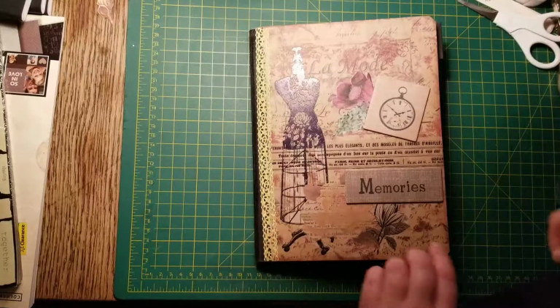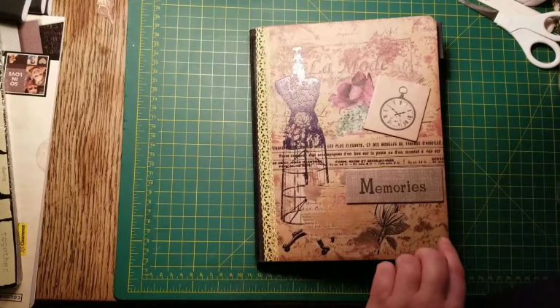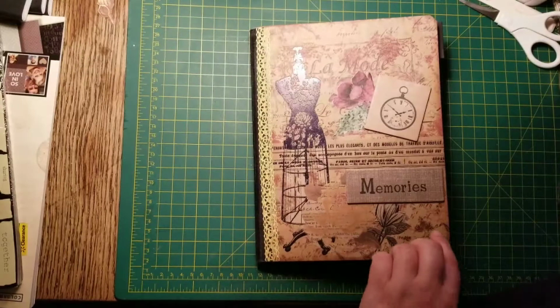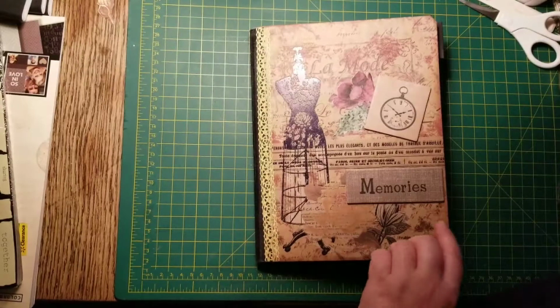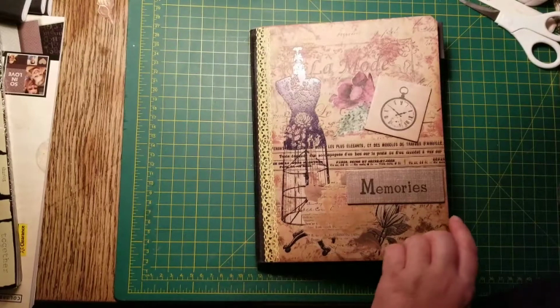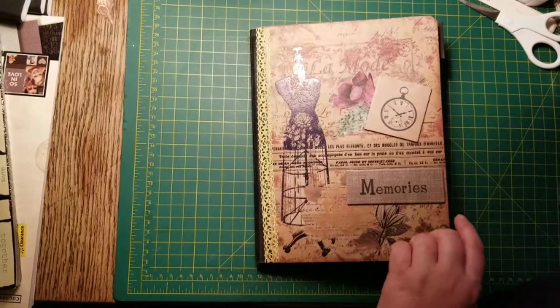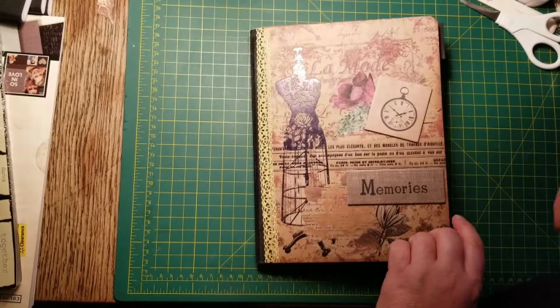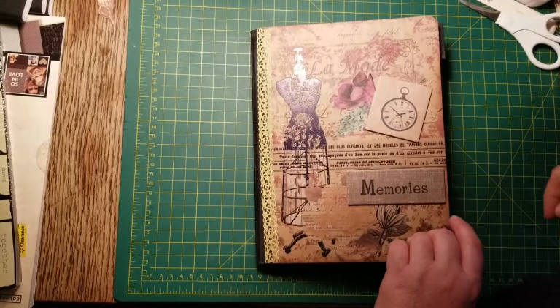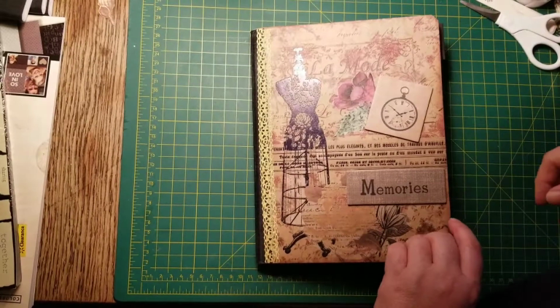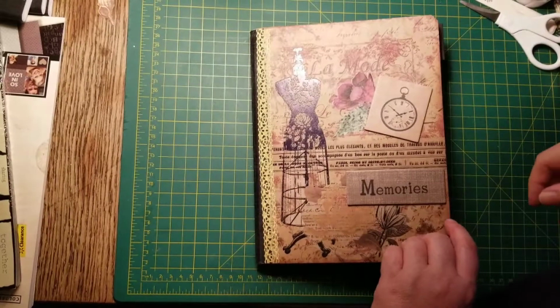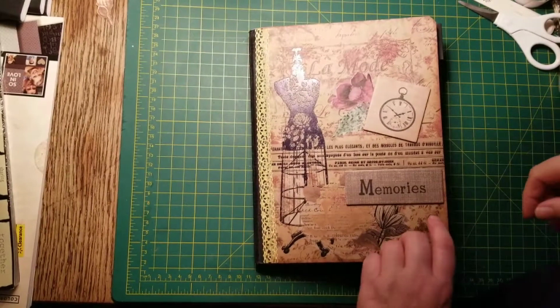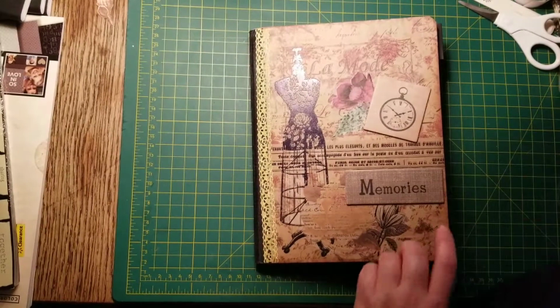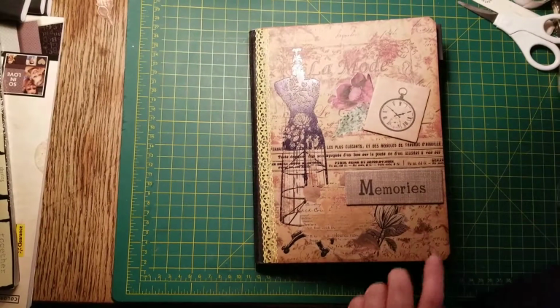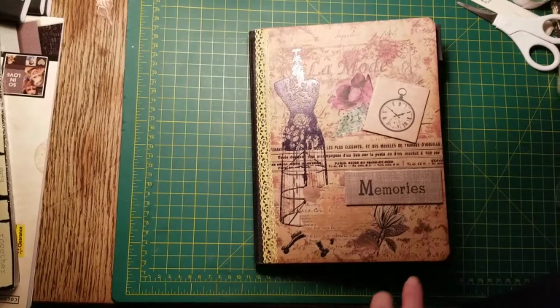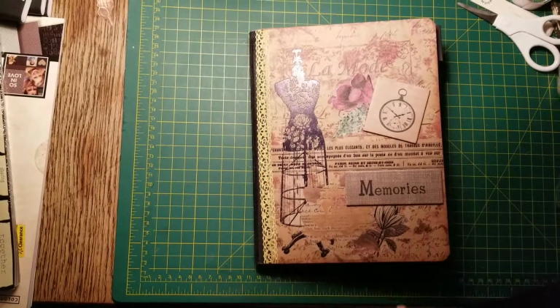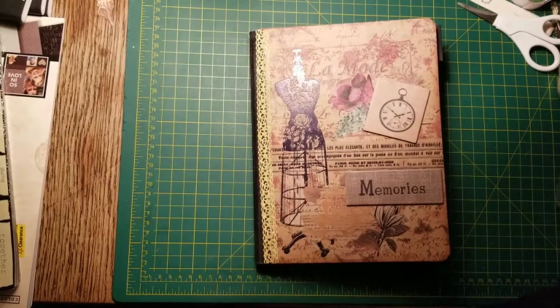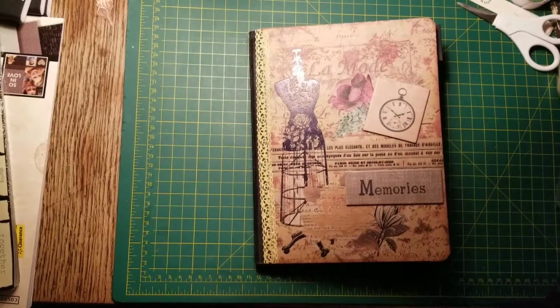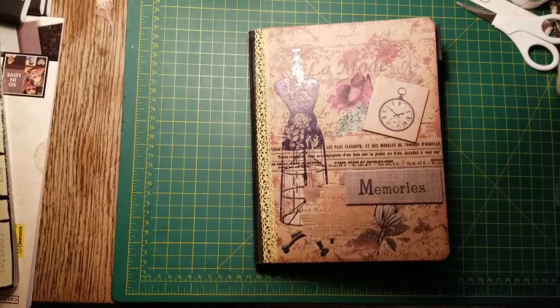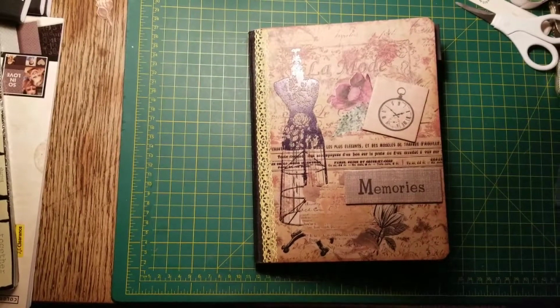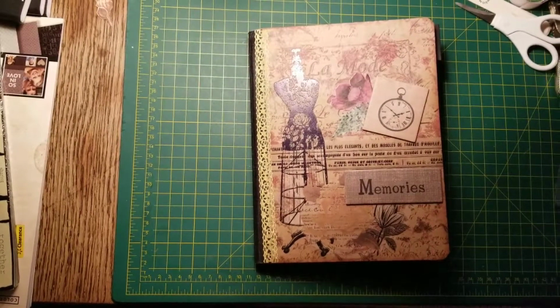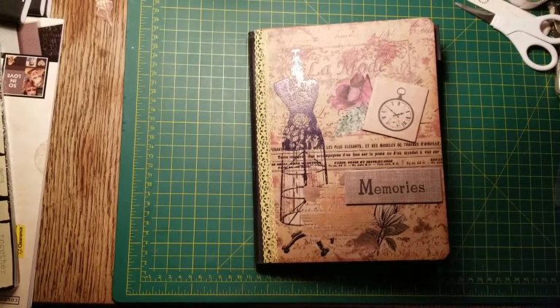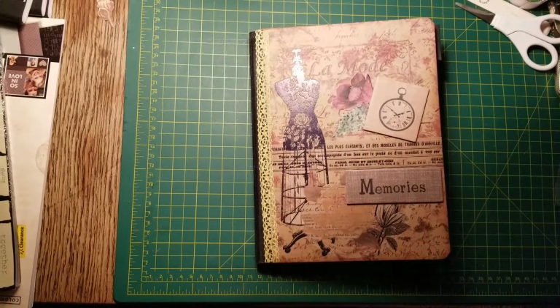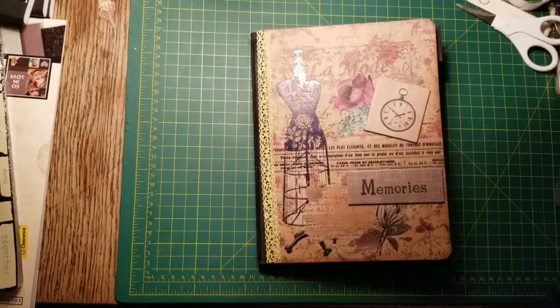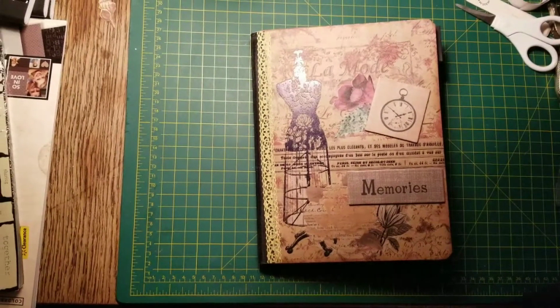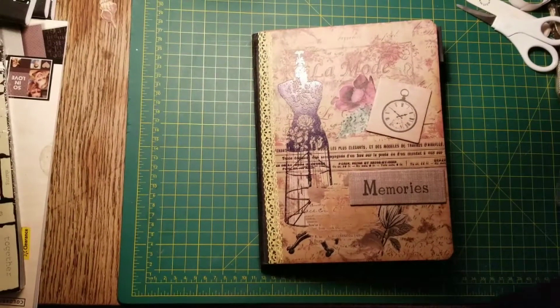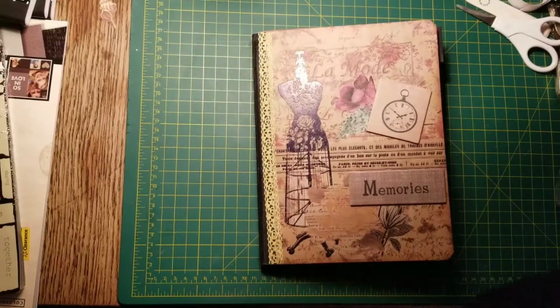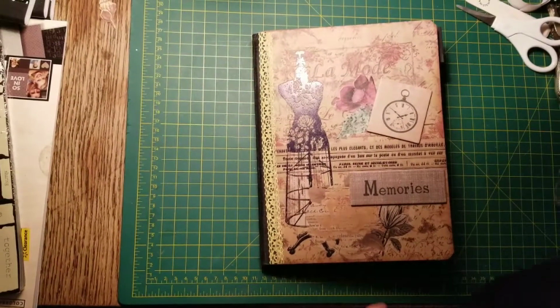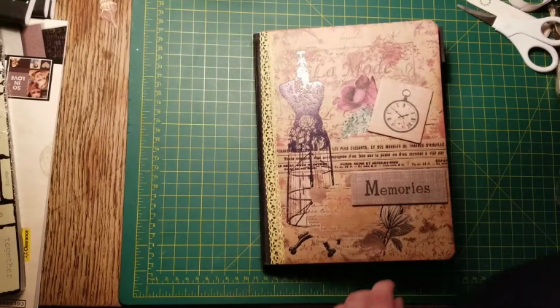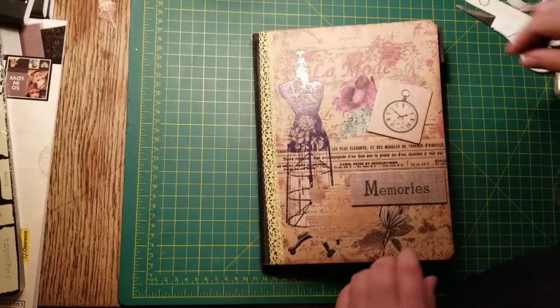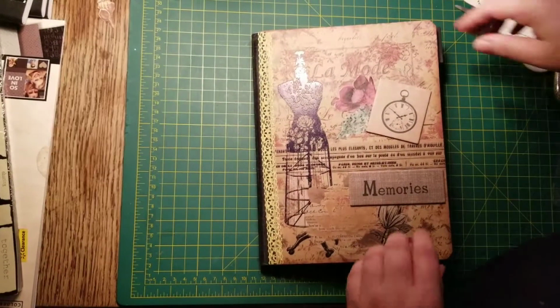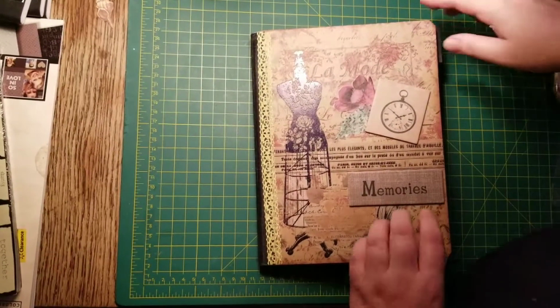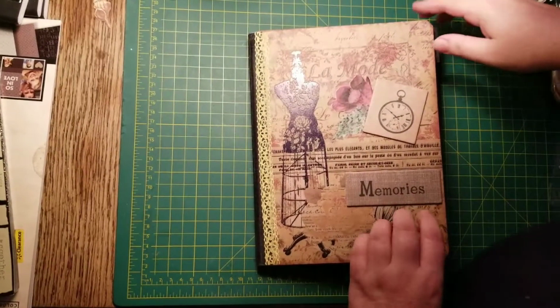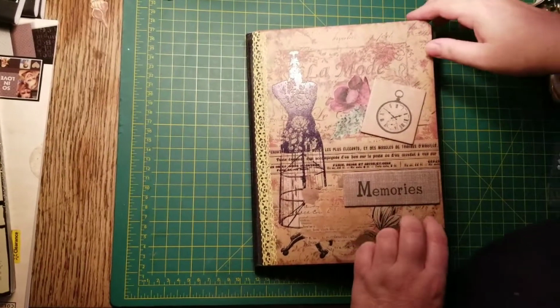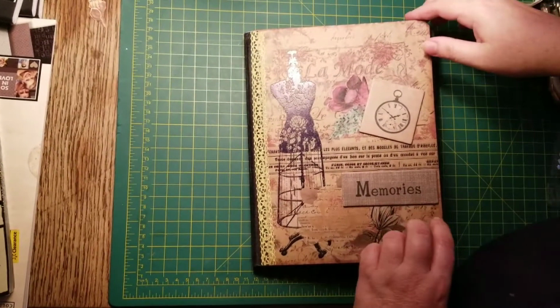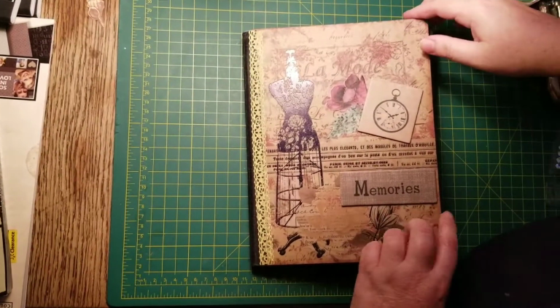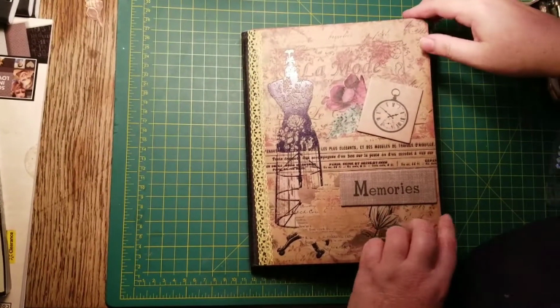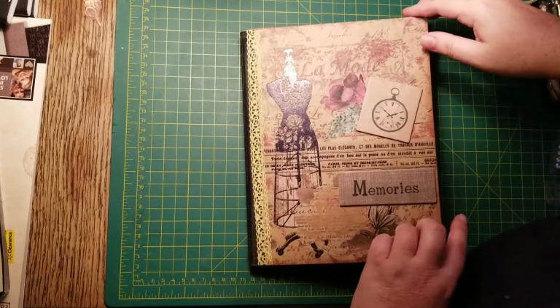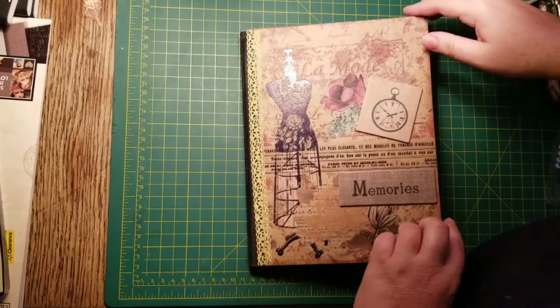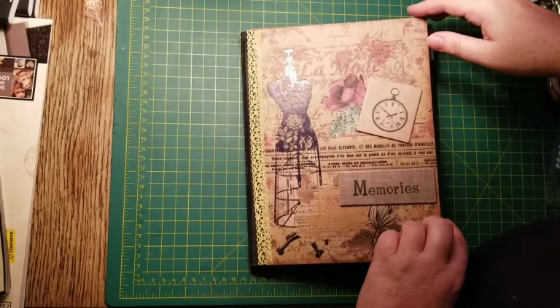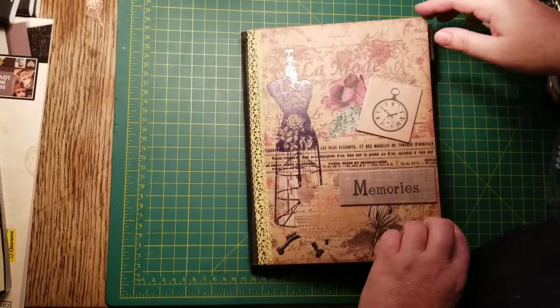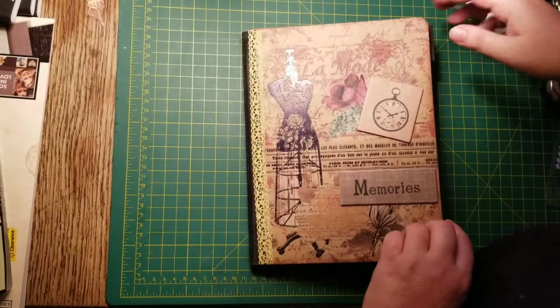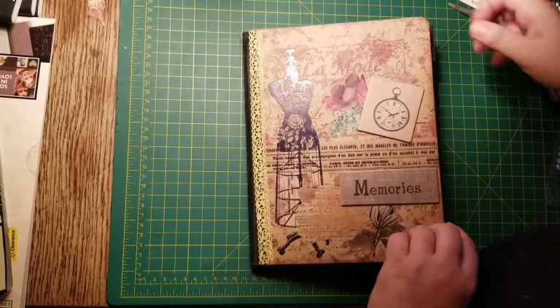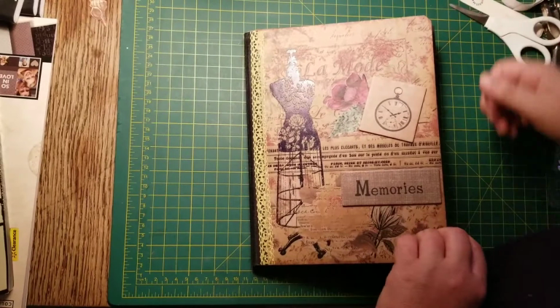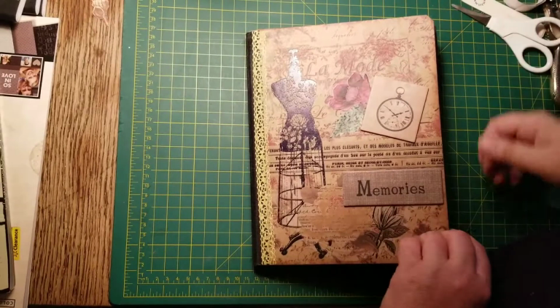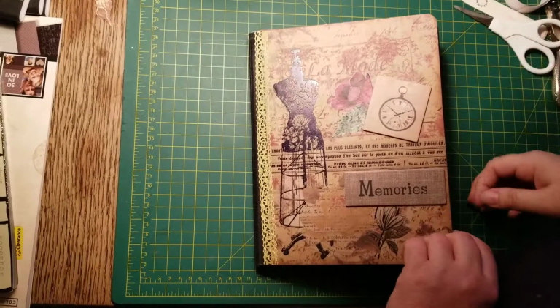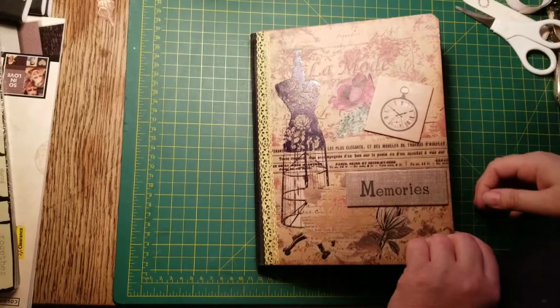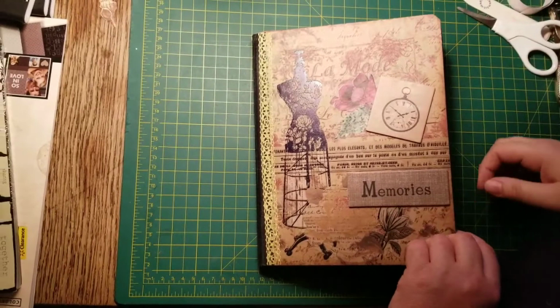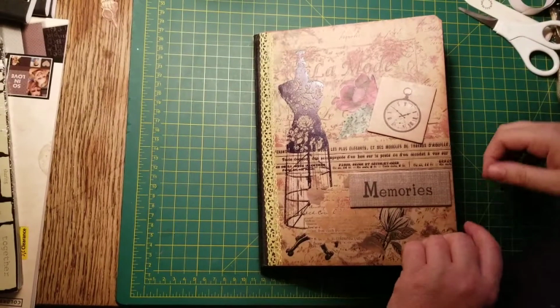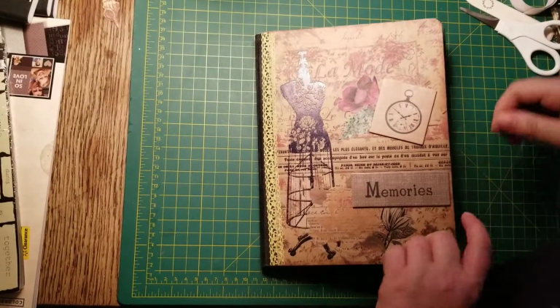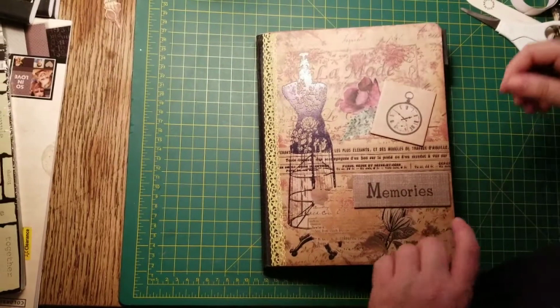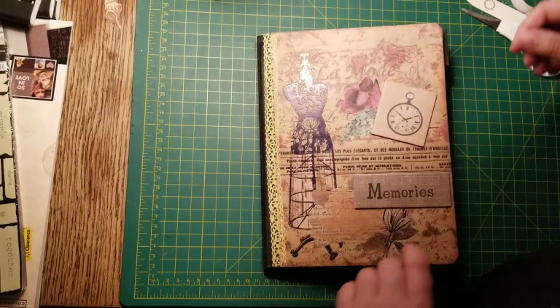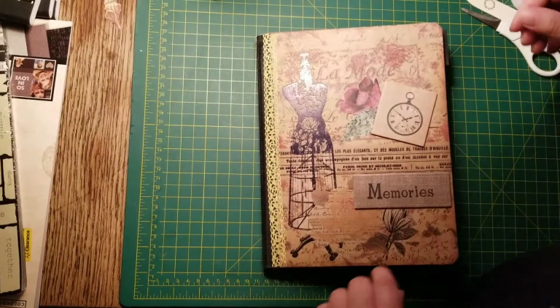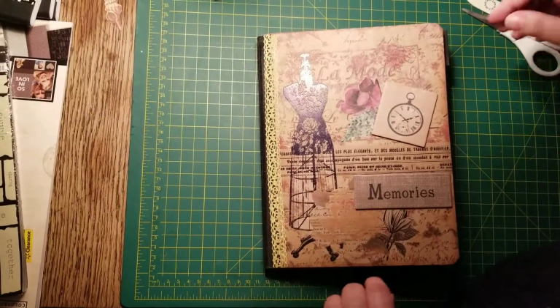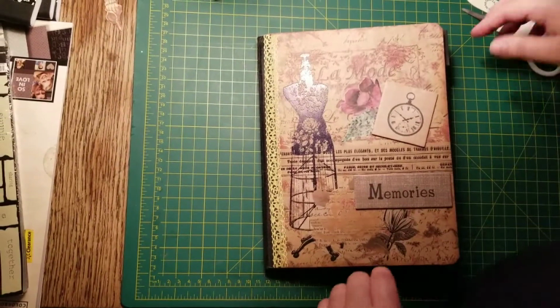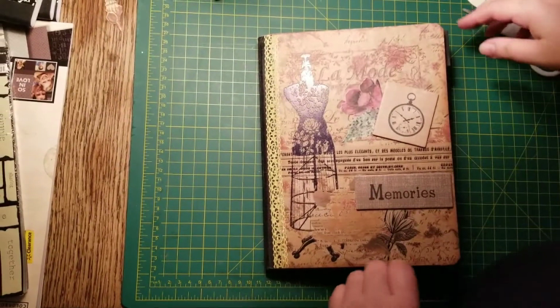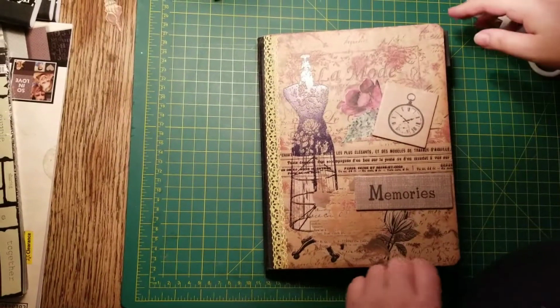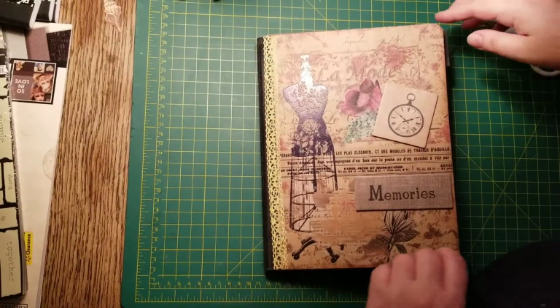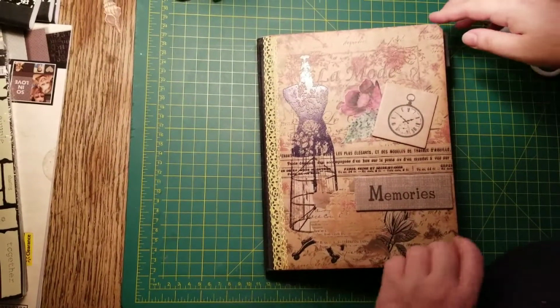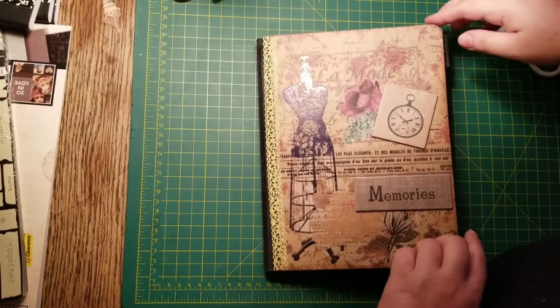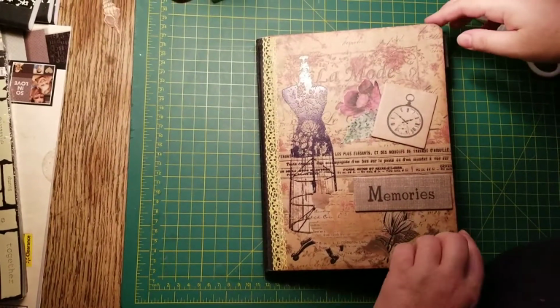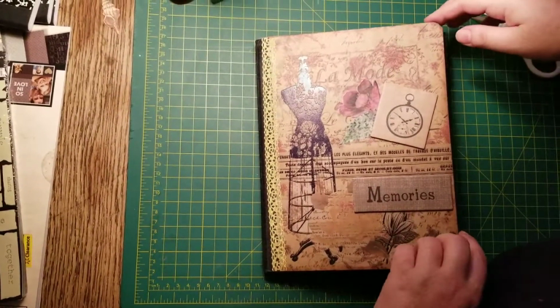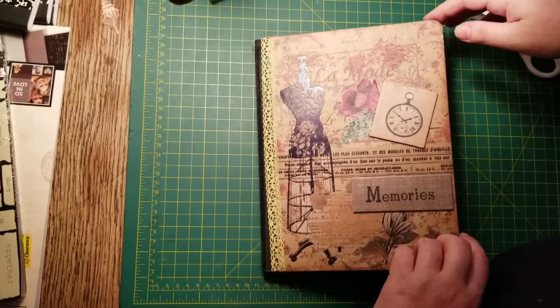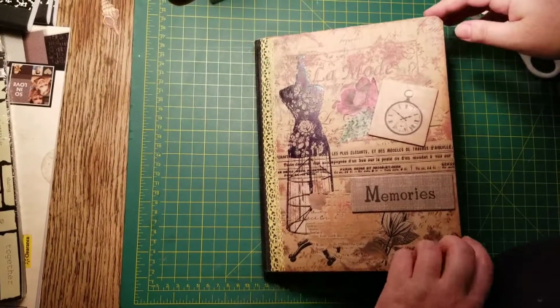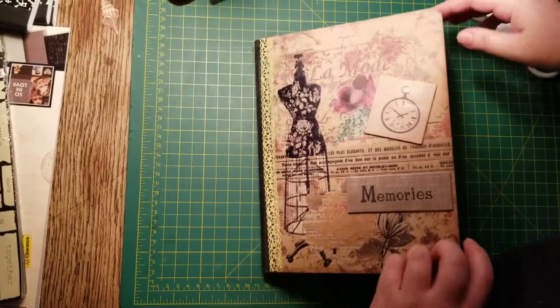Hi Sarah, I wanted to show you the book so far. I have all the dividers done, I think. So, here we go.